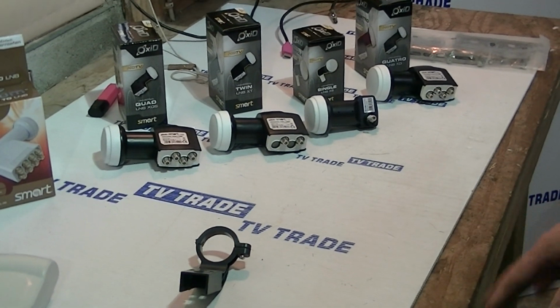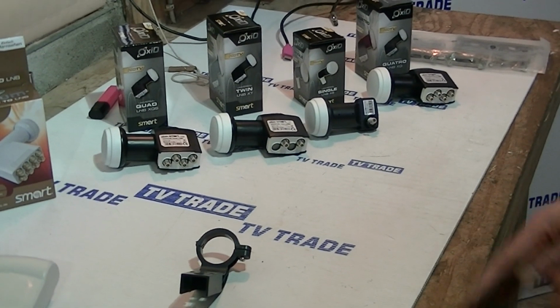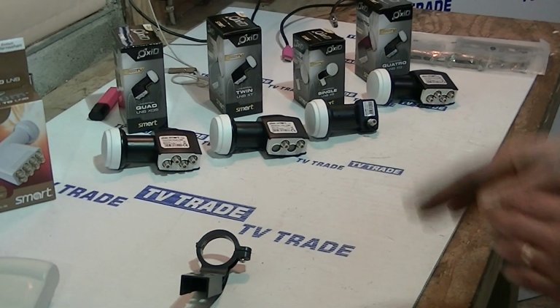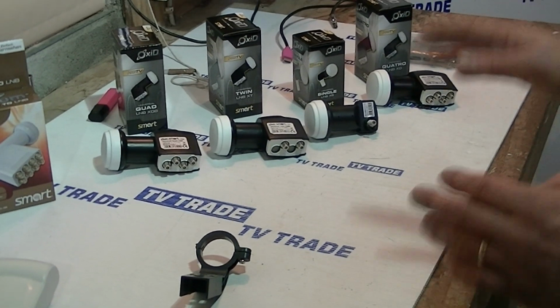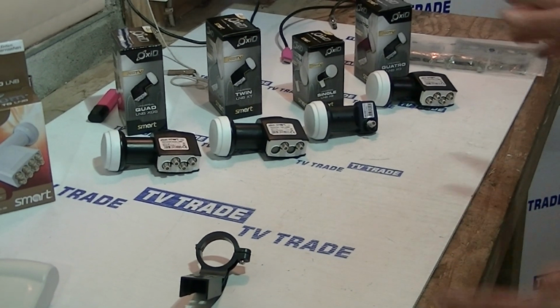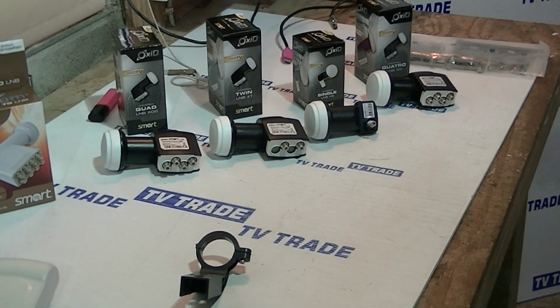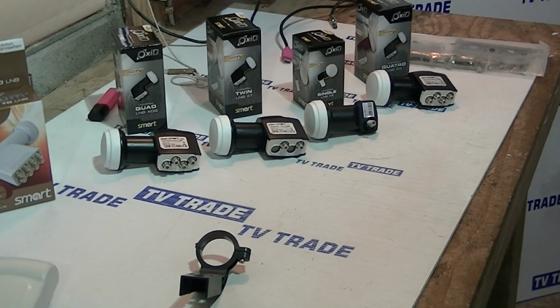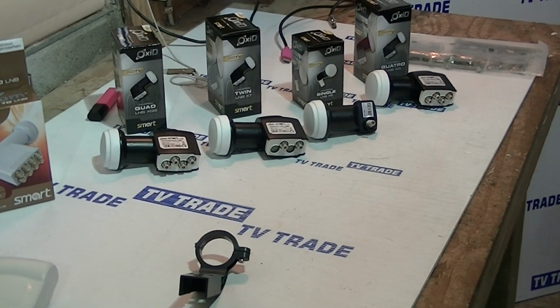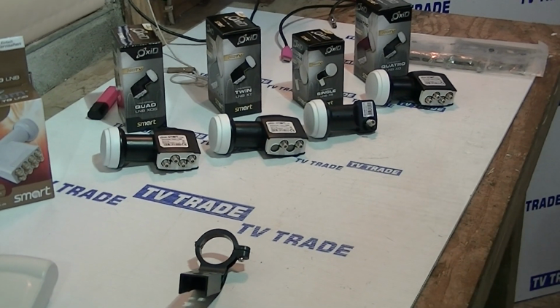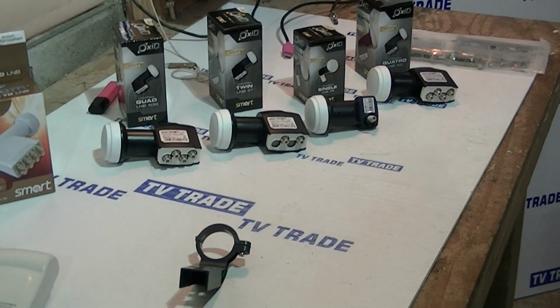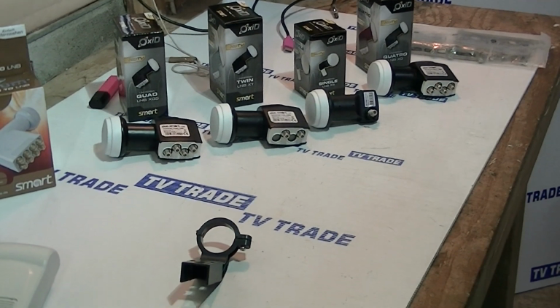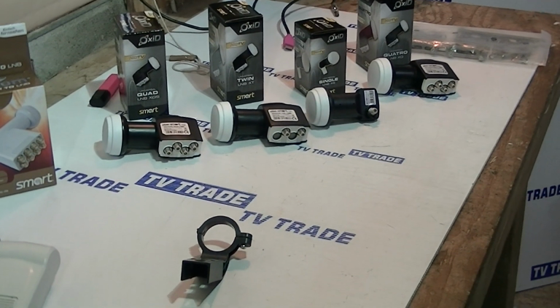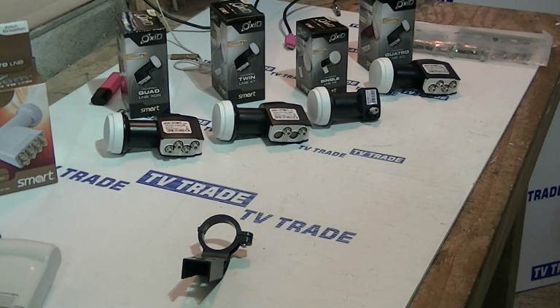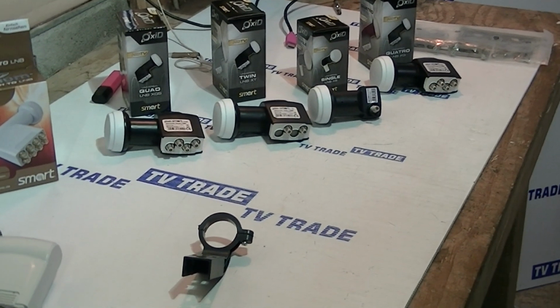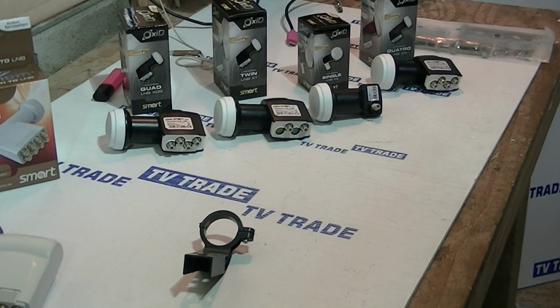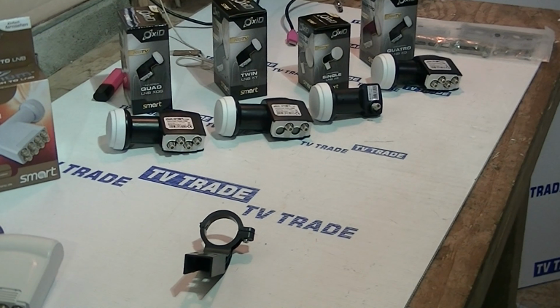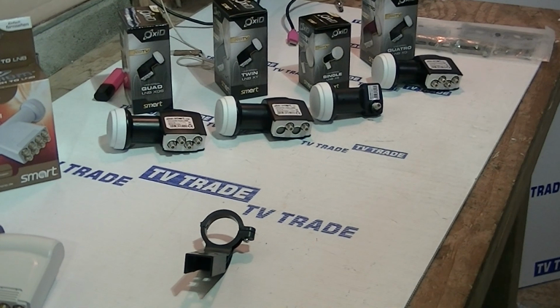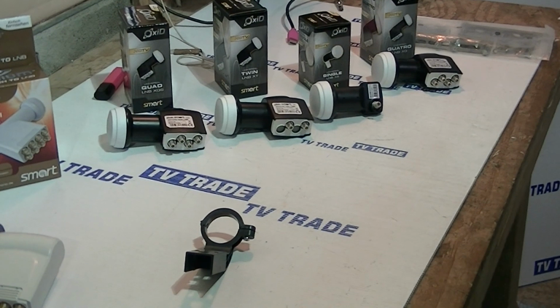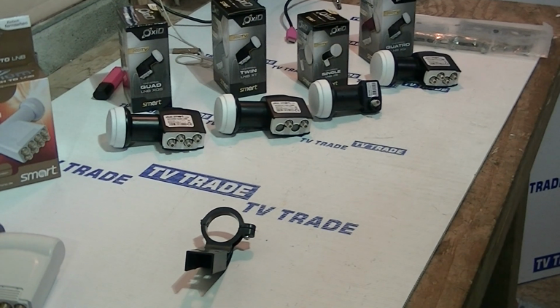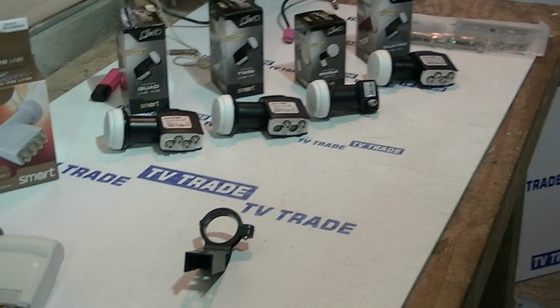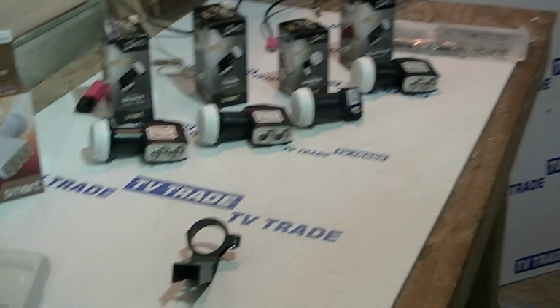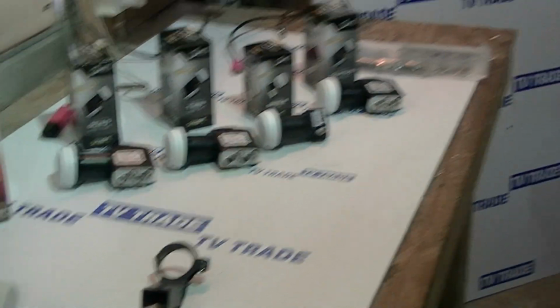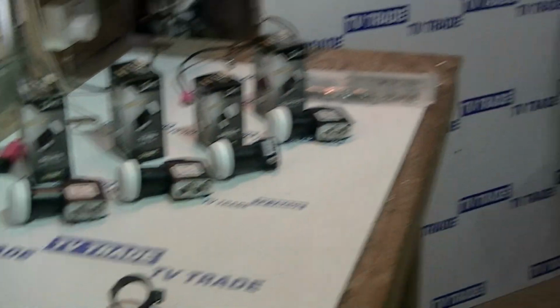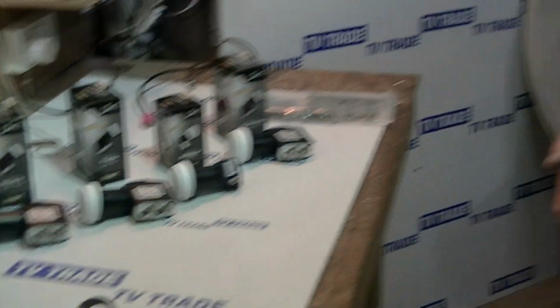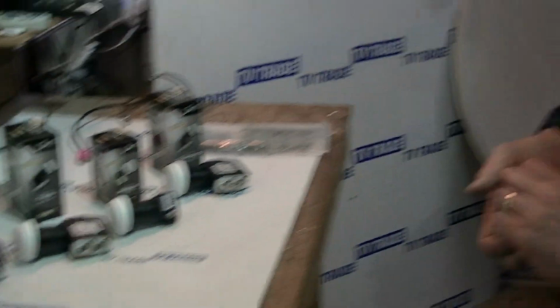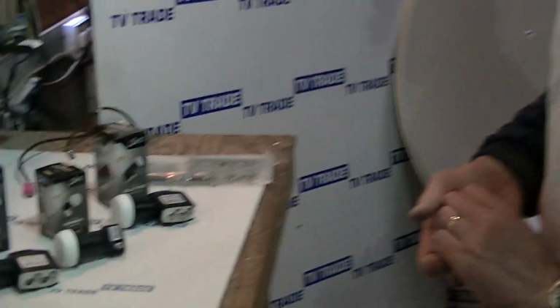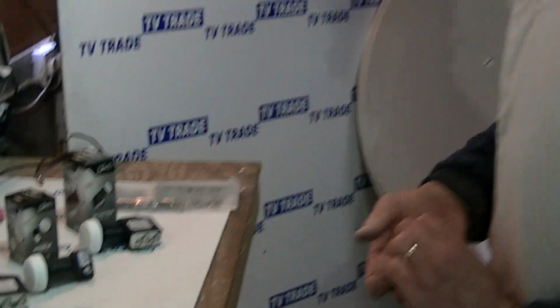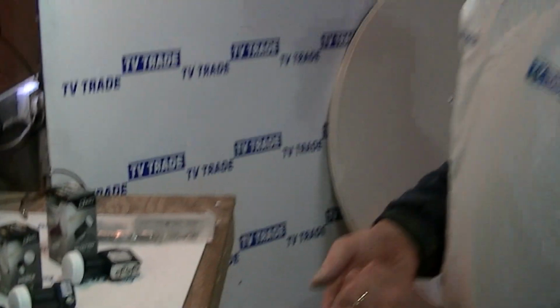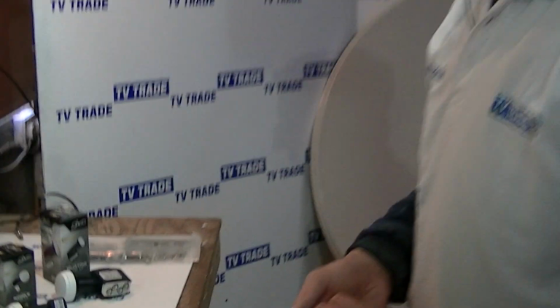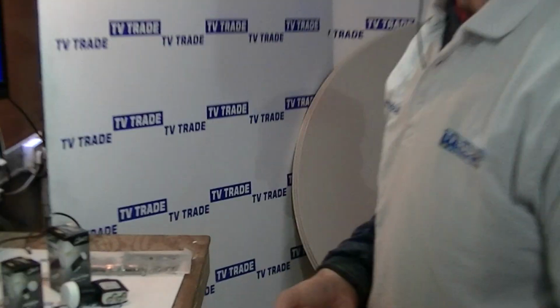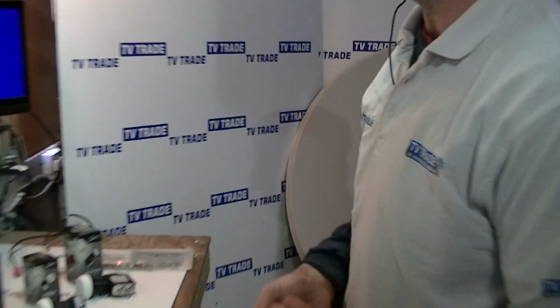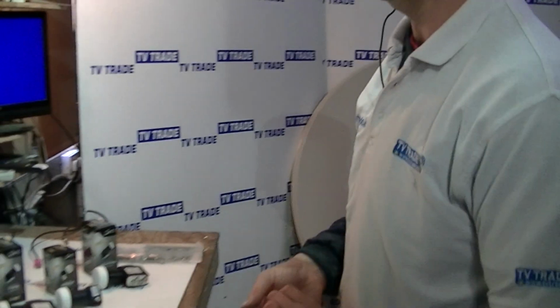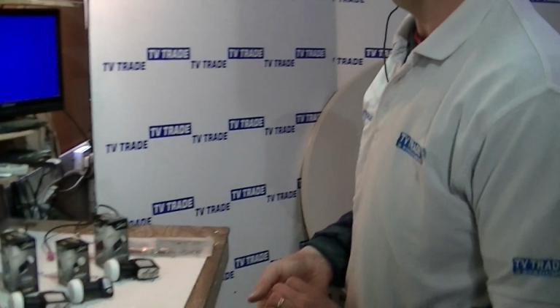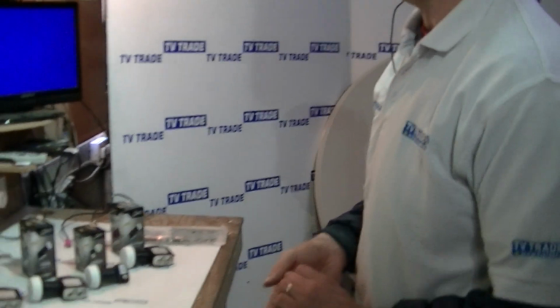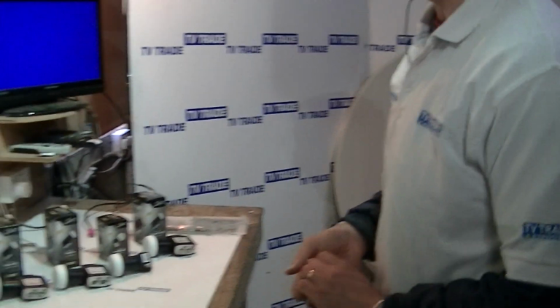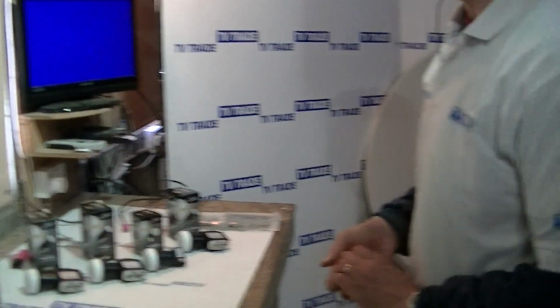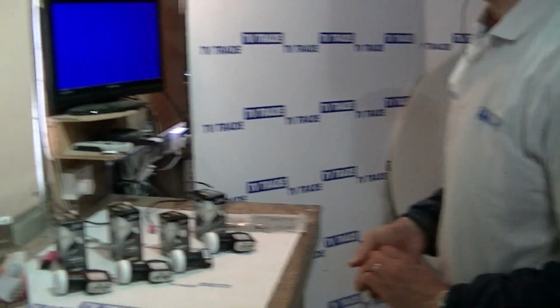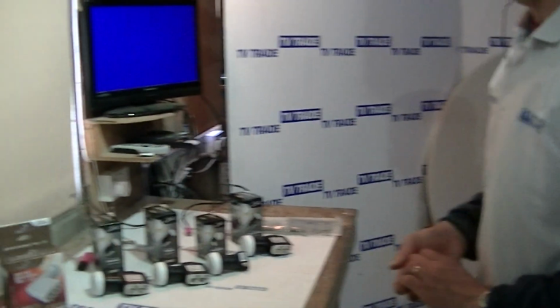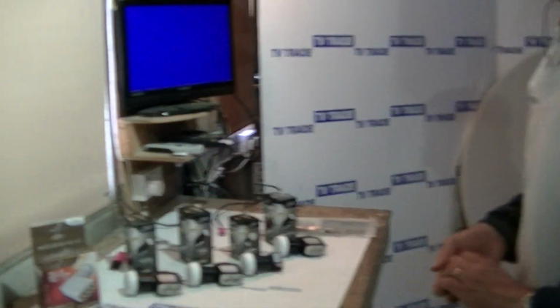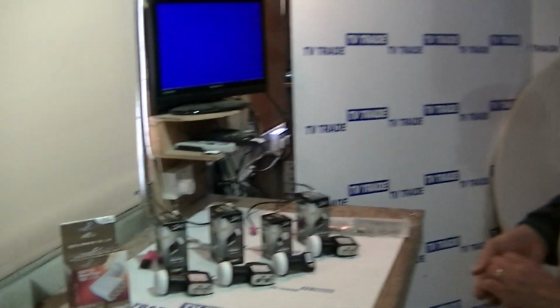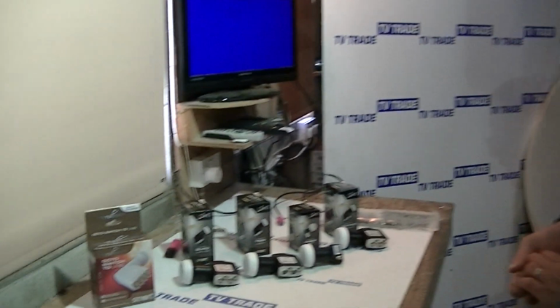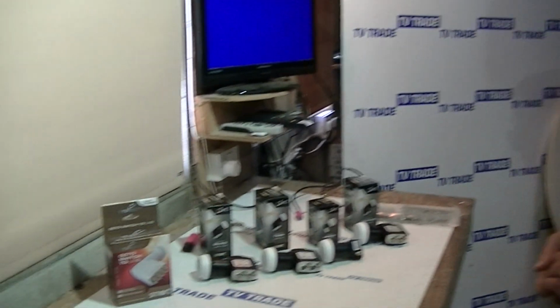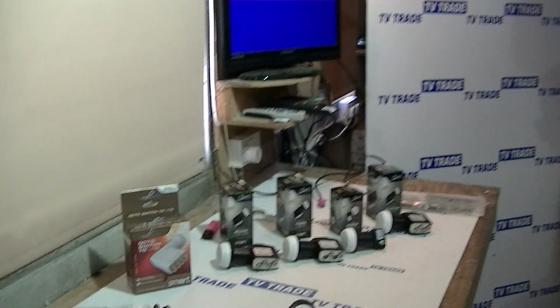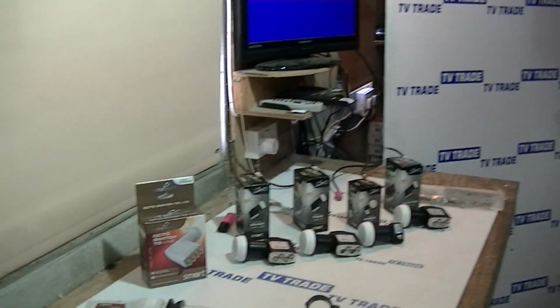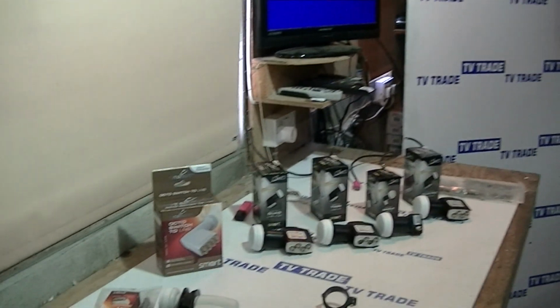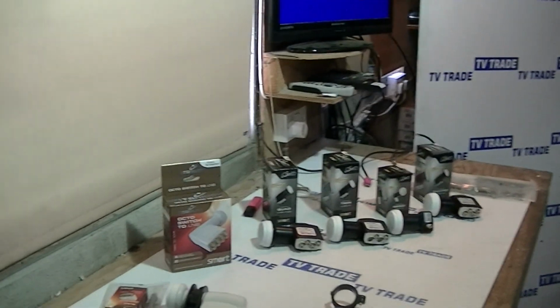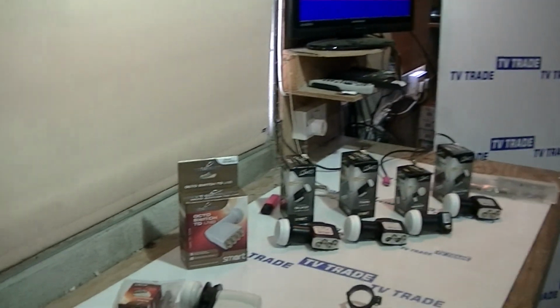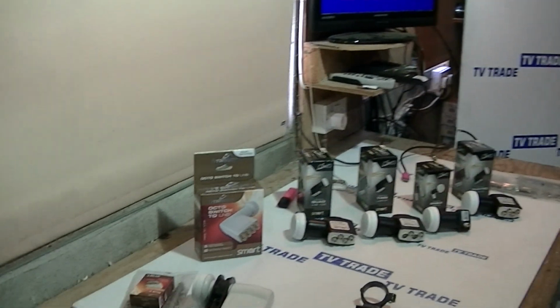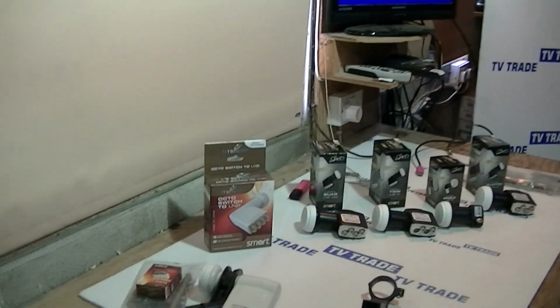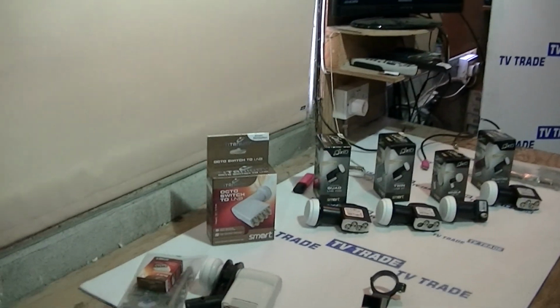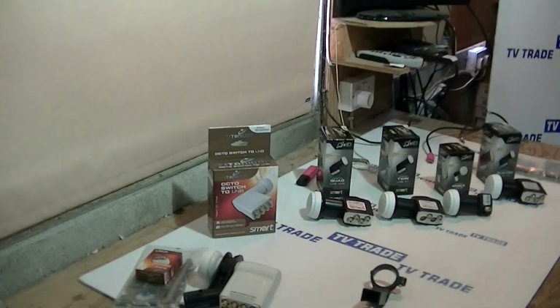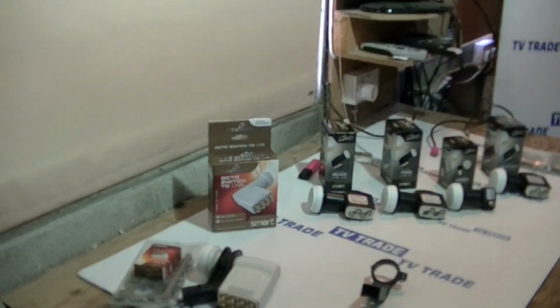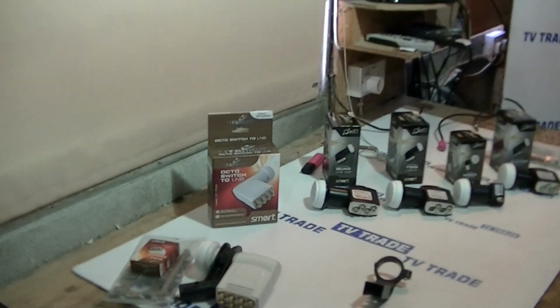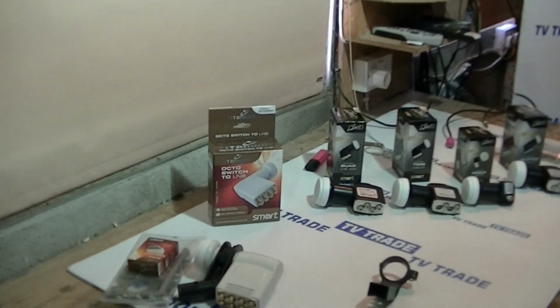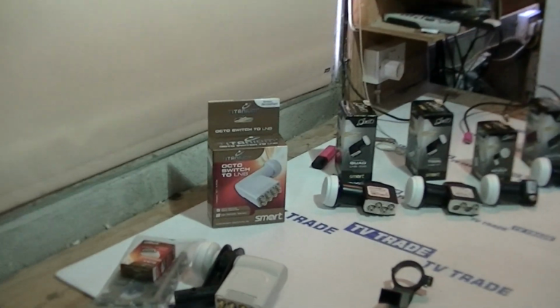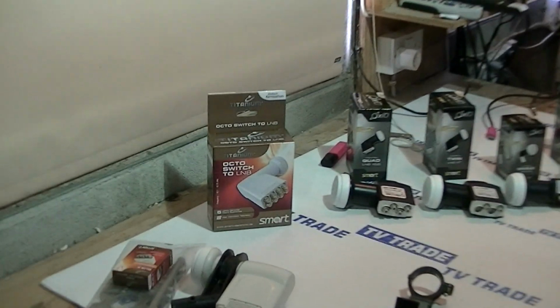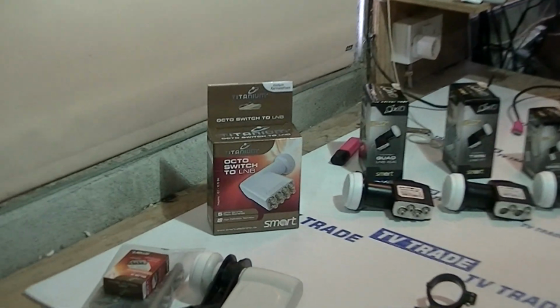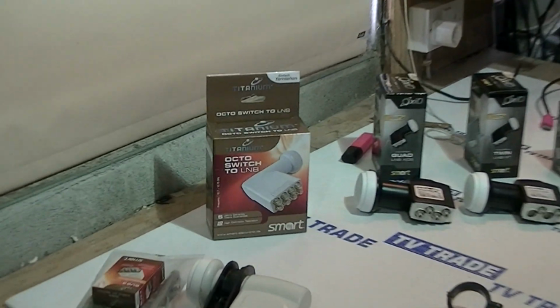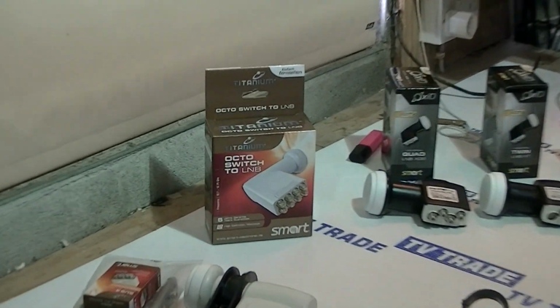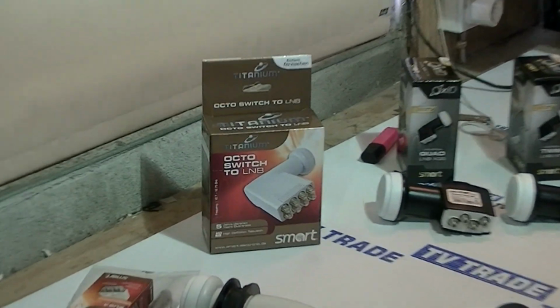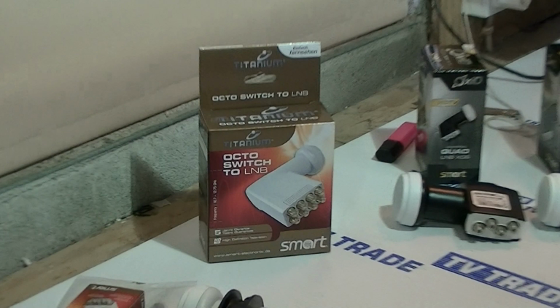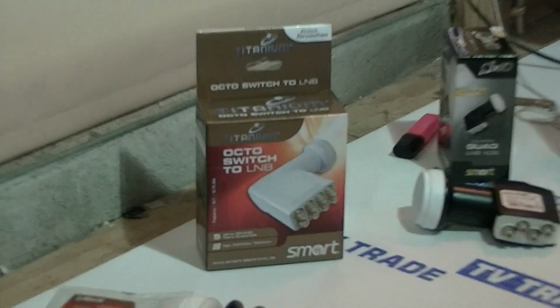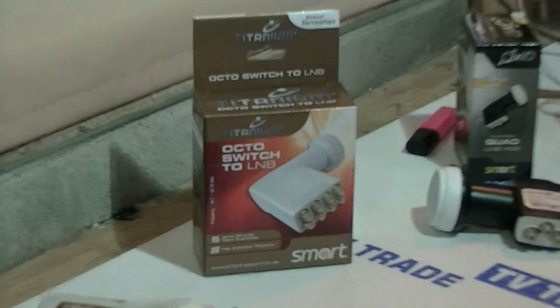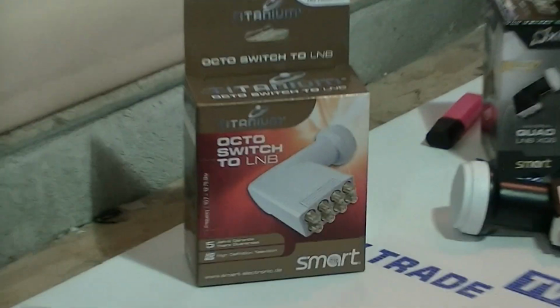So that's an overview of the Titanium Octo 8-way LNB available on TVTrade.ie.